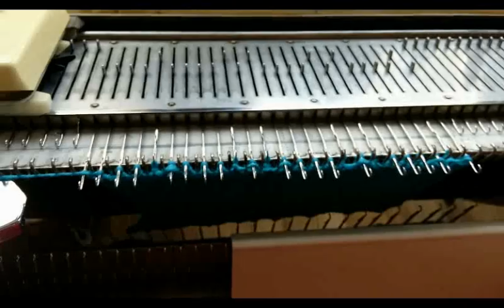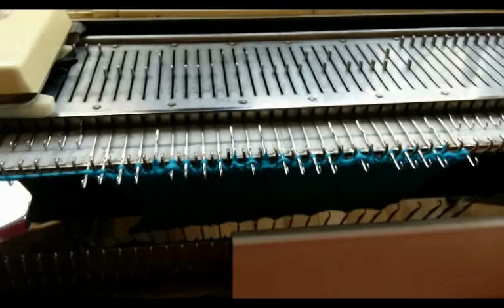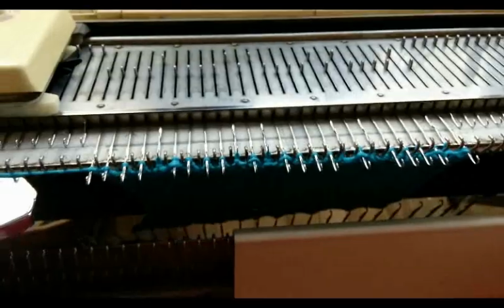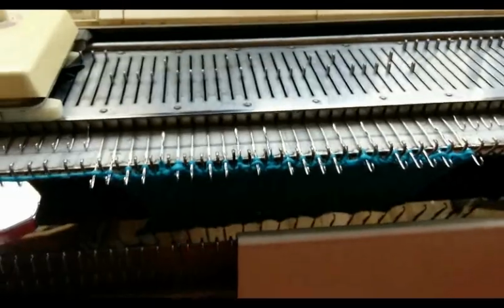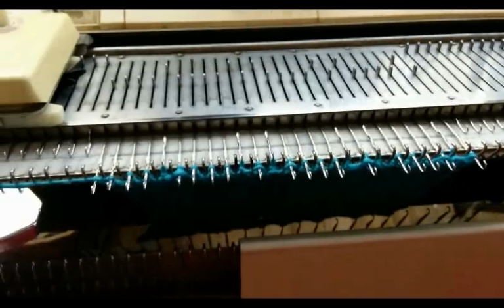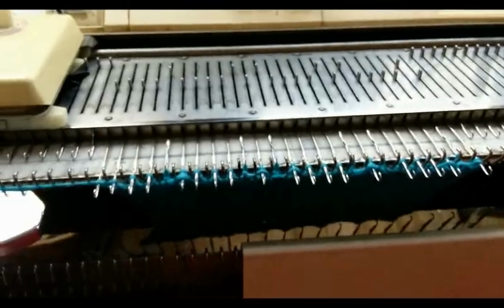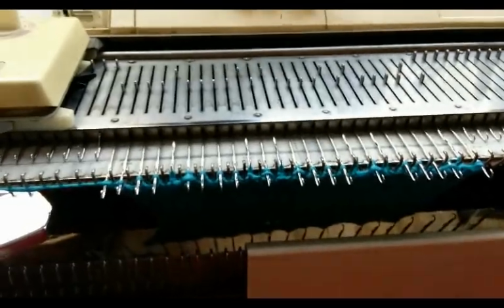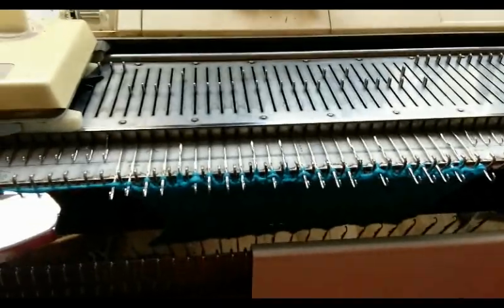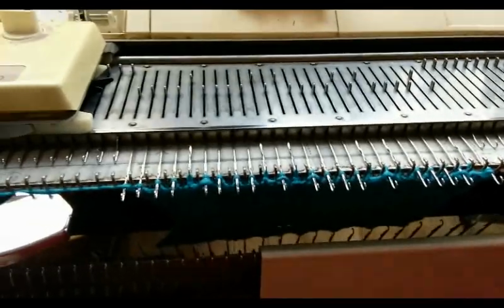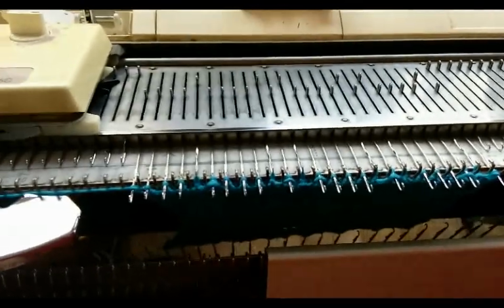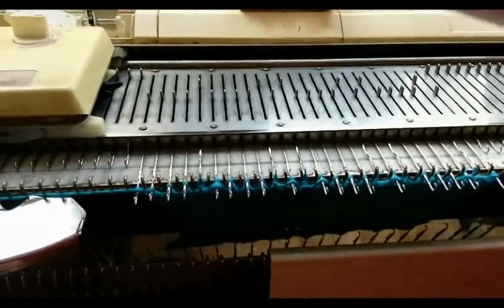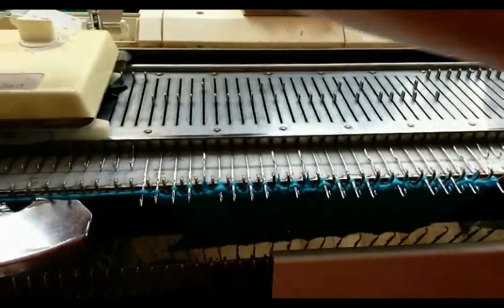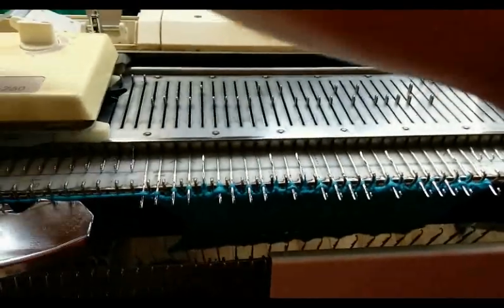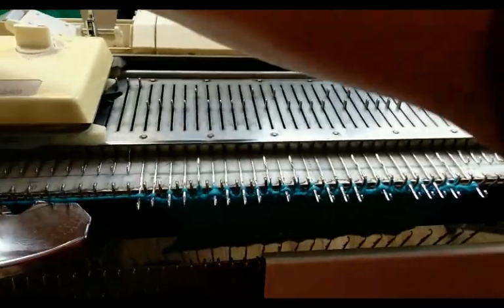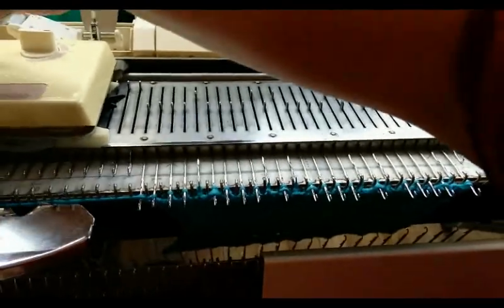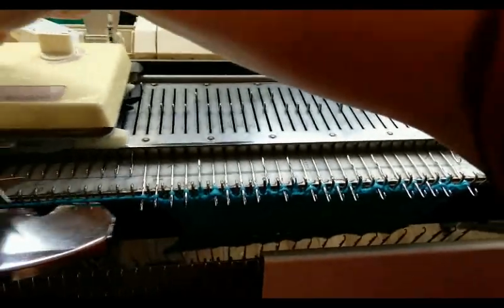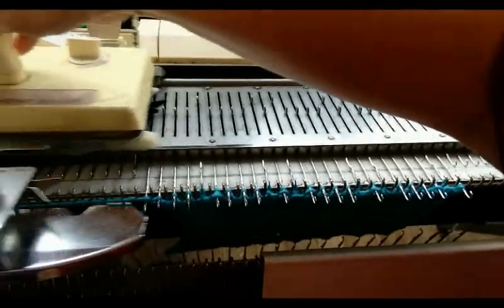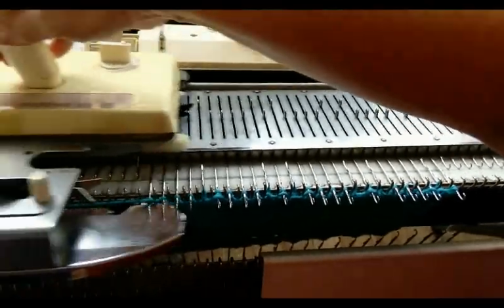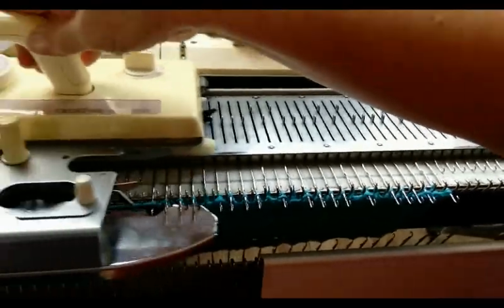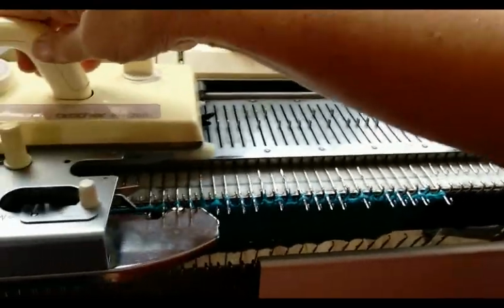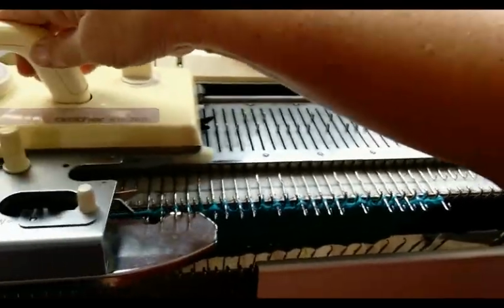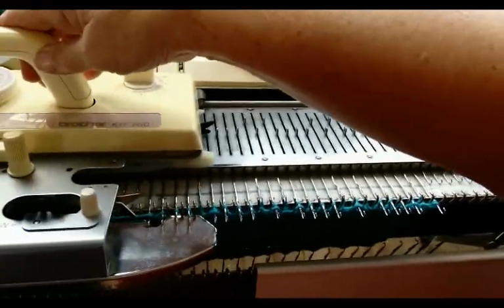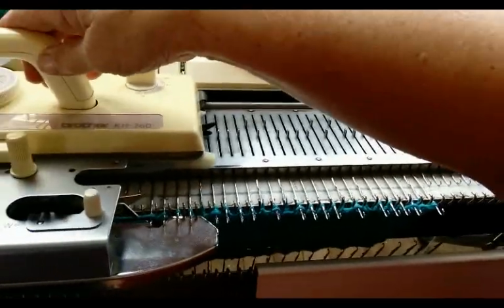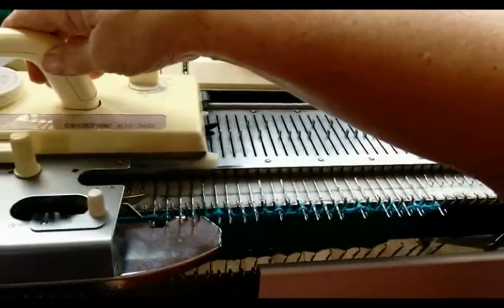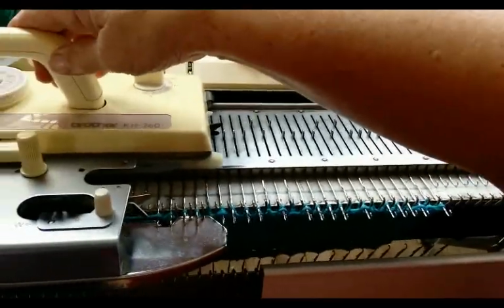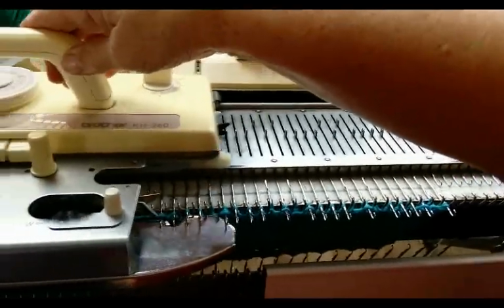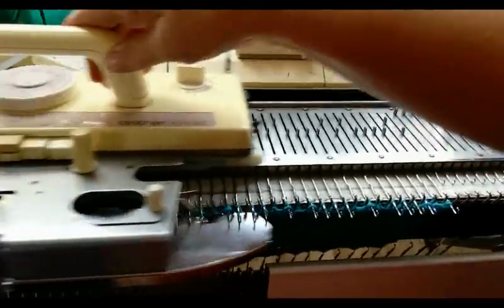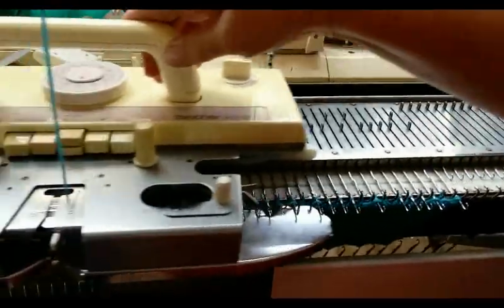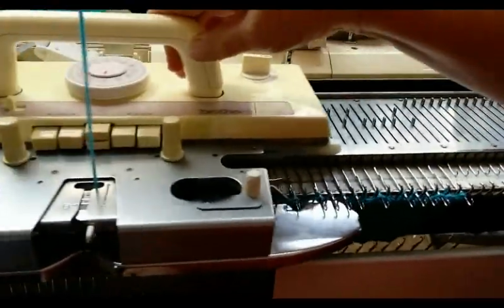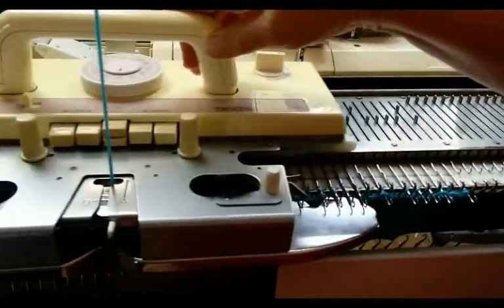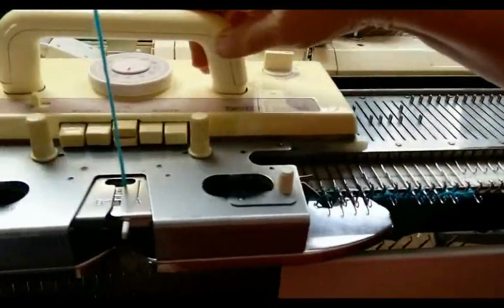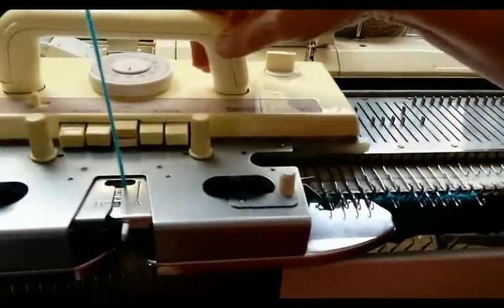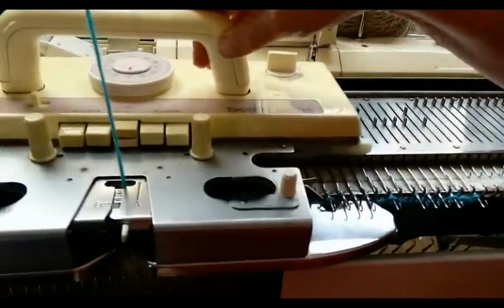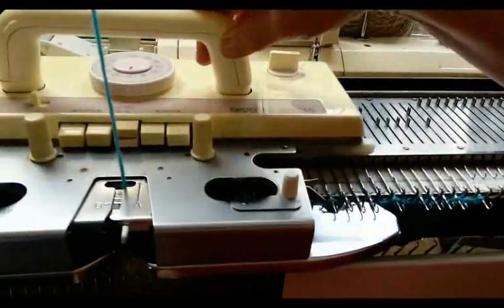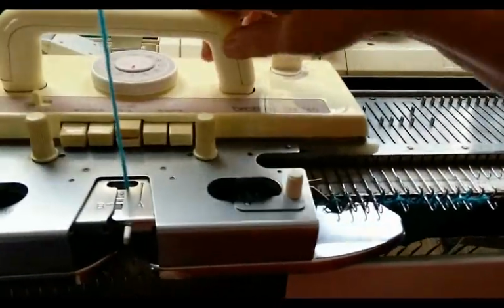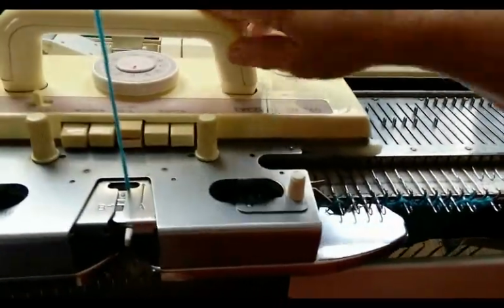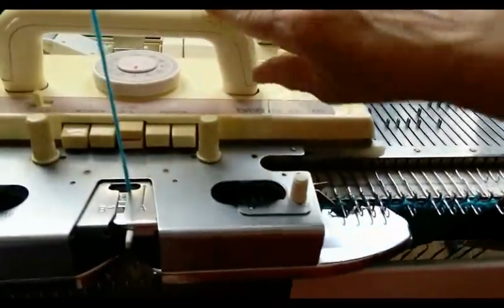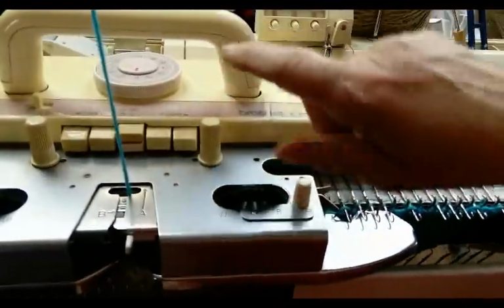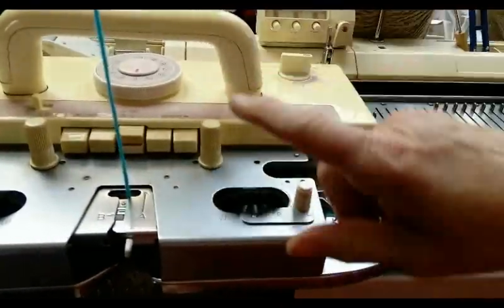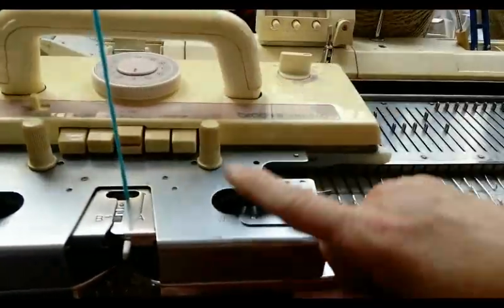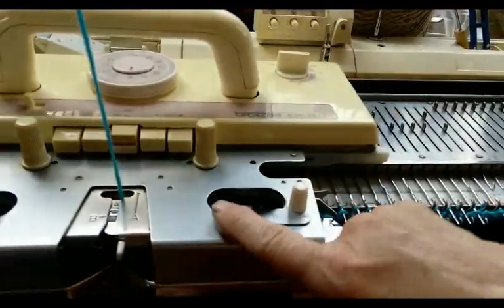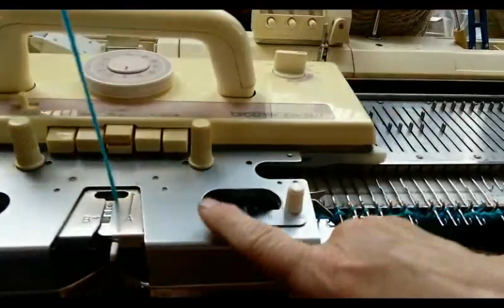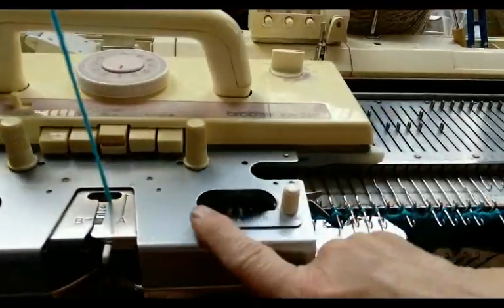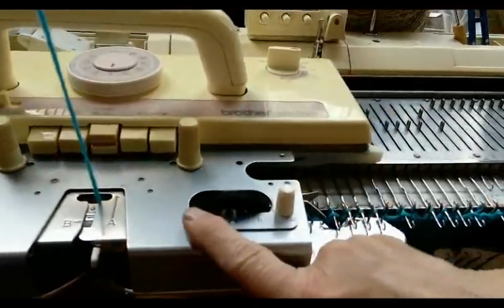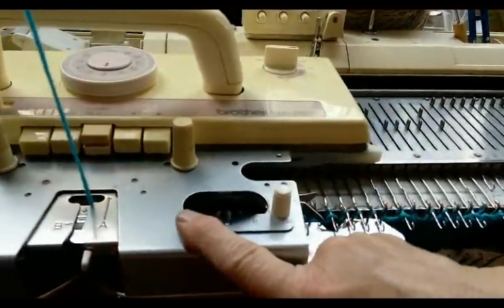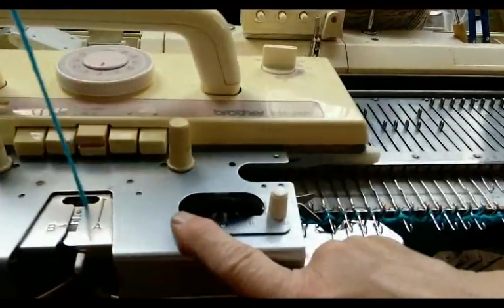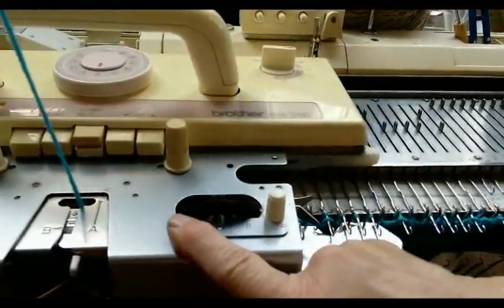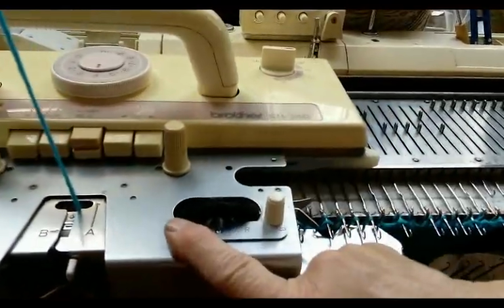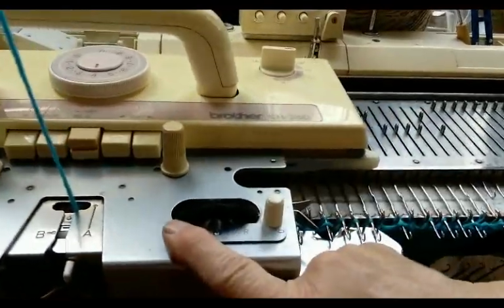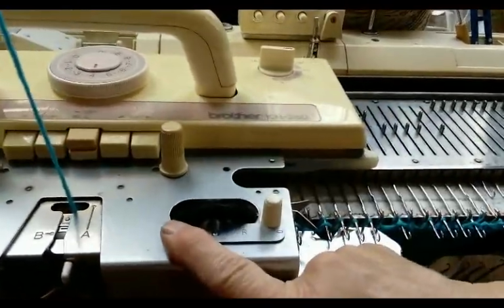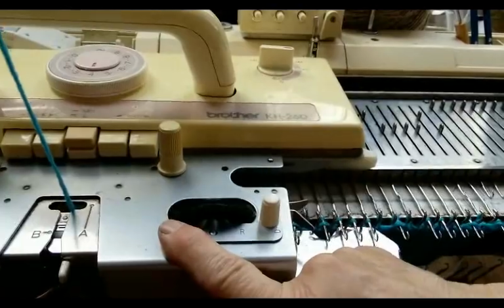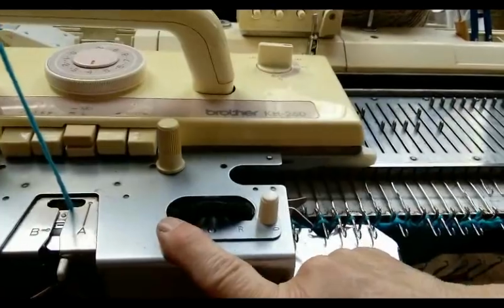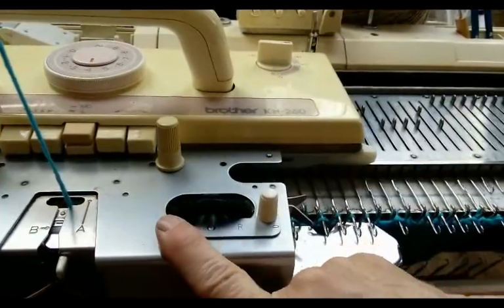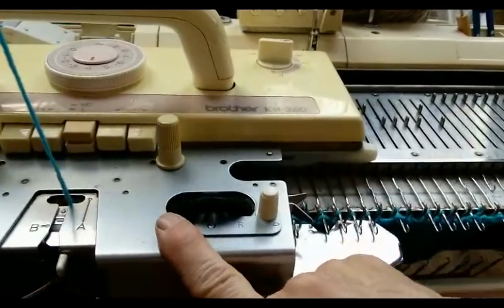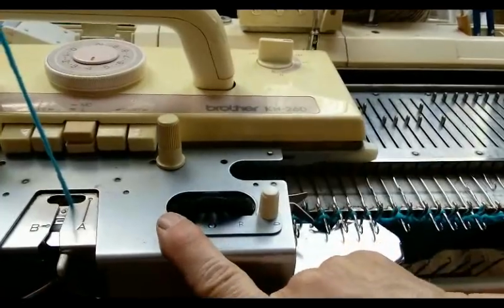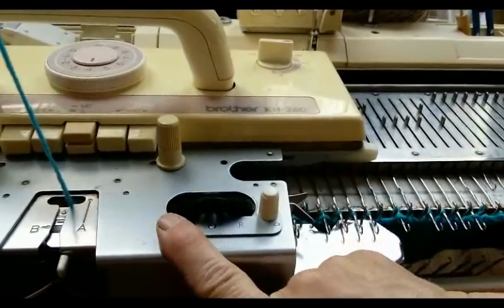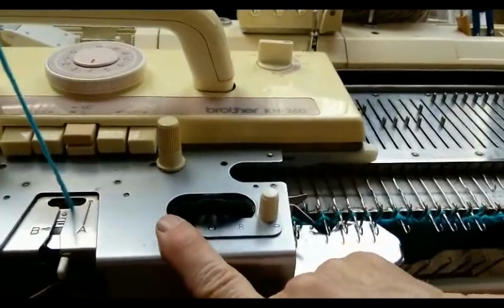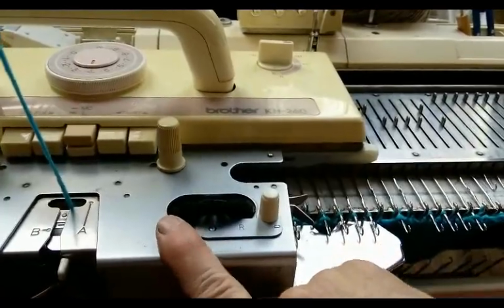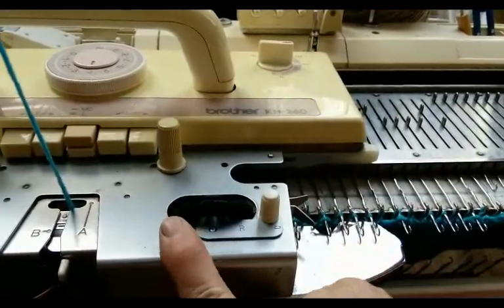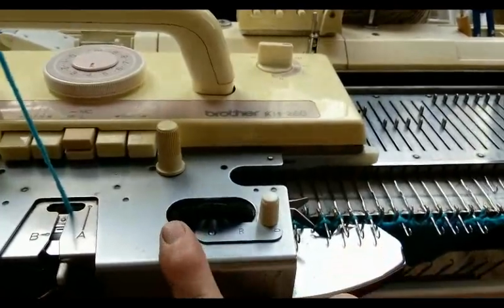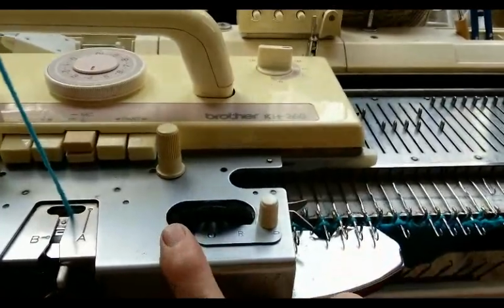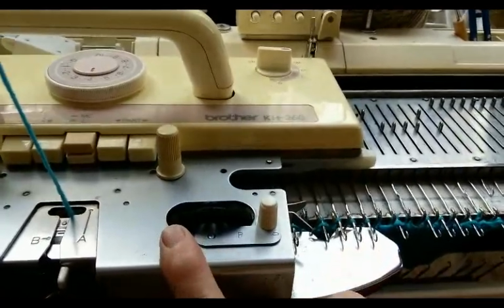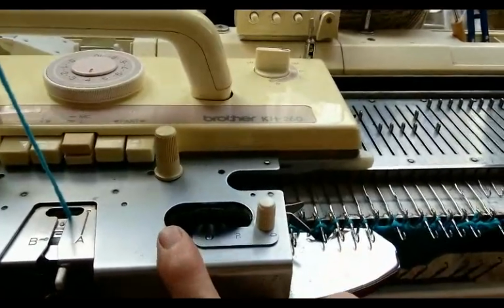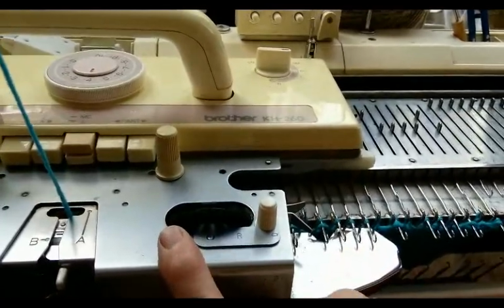I'm testing this carriage for Jack. It's a 260. This is my sinker plate — that's not part of the test.